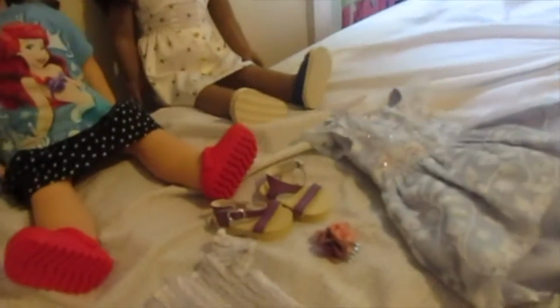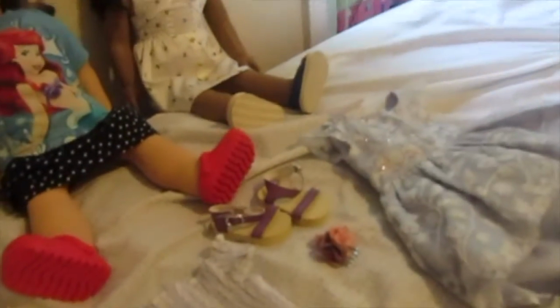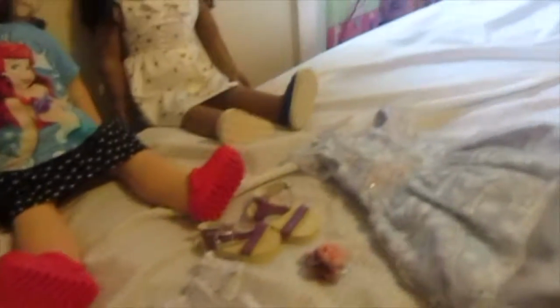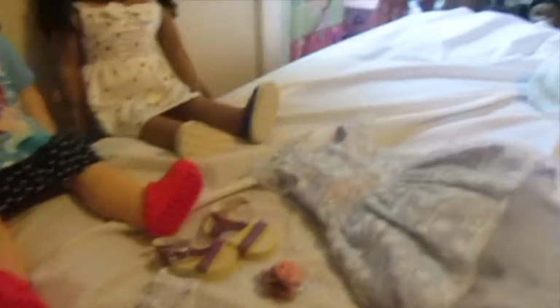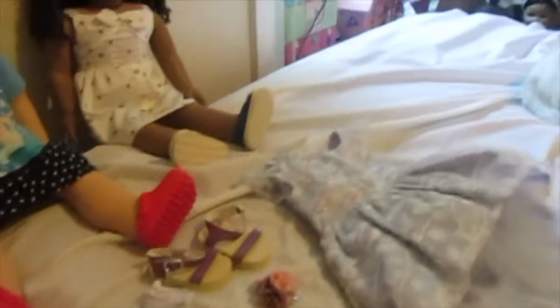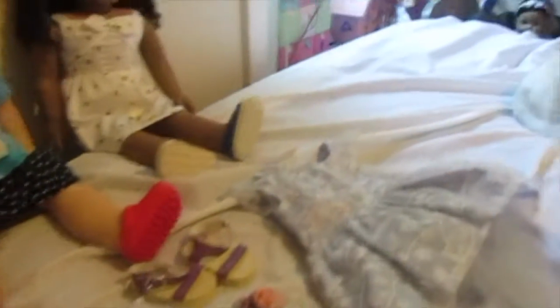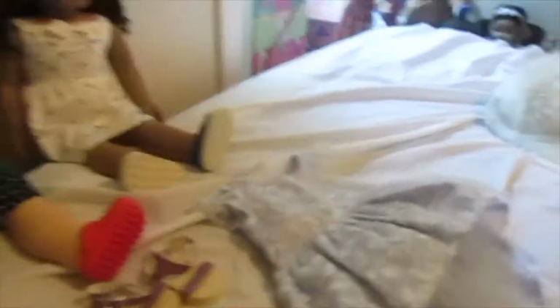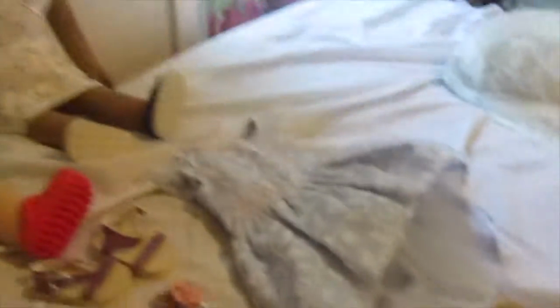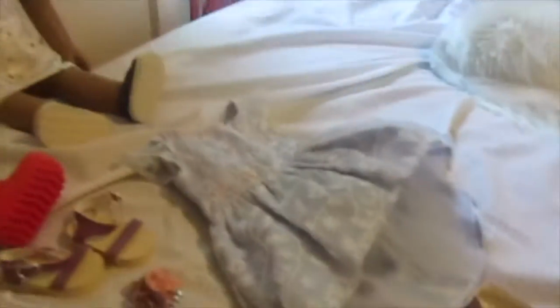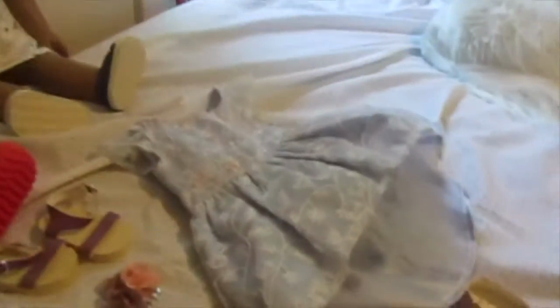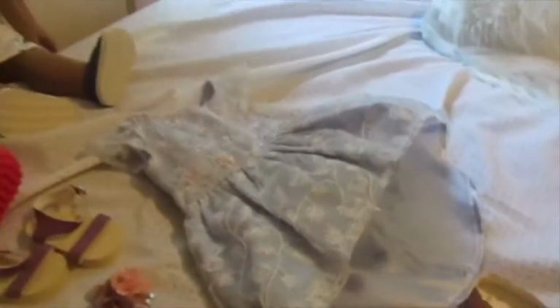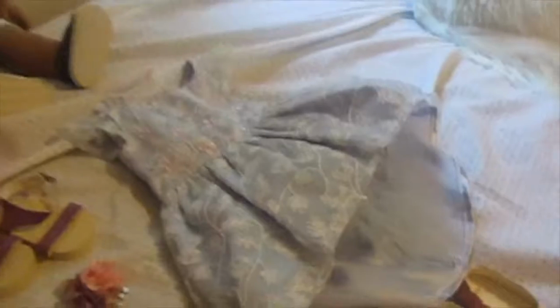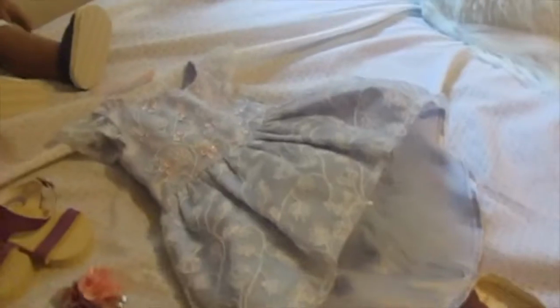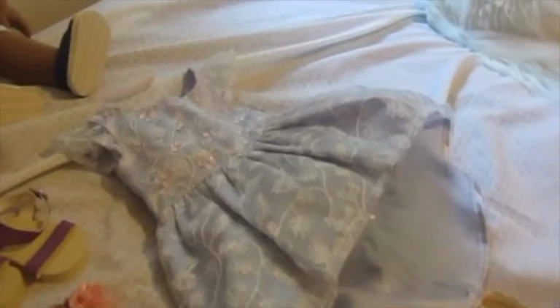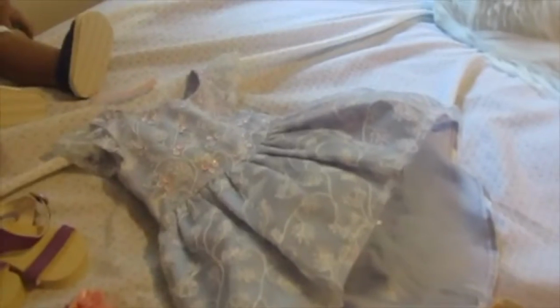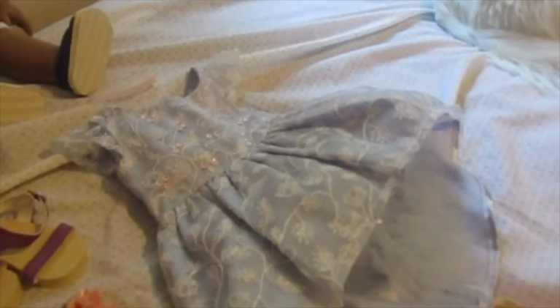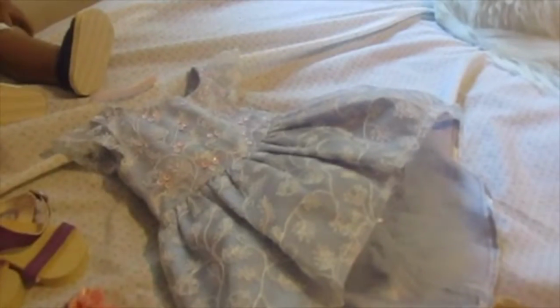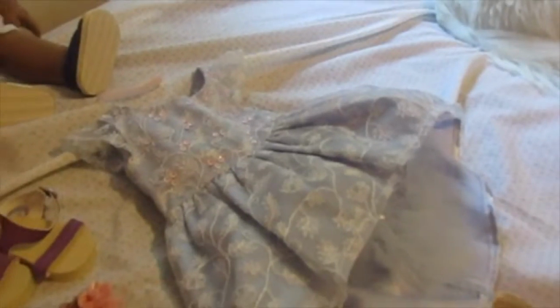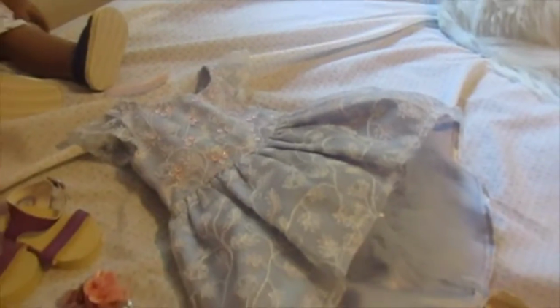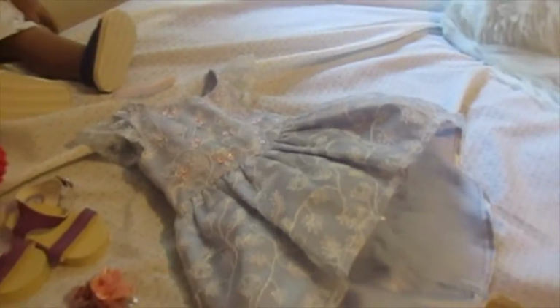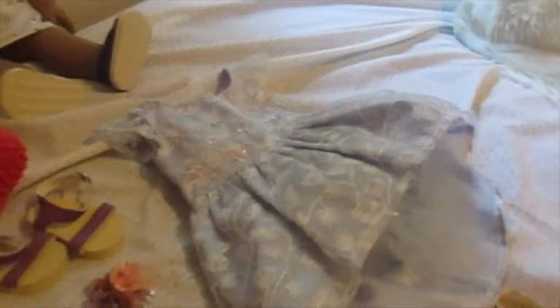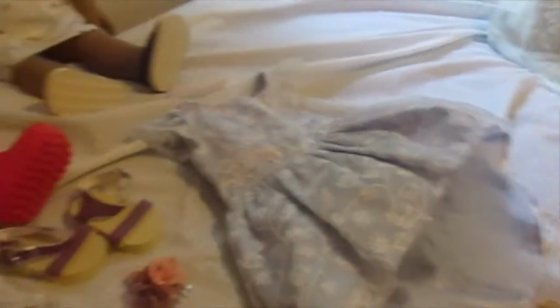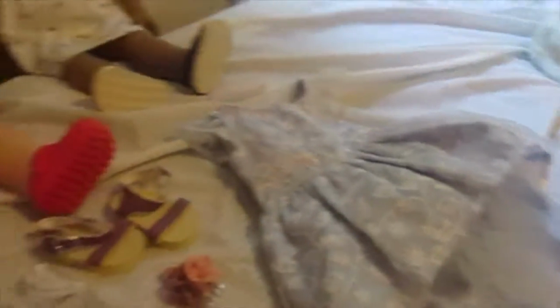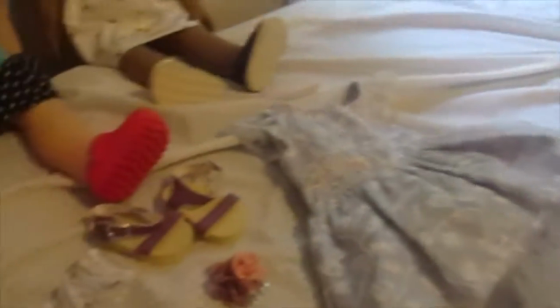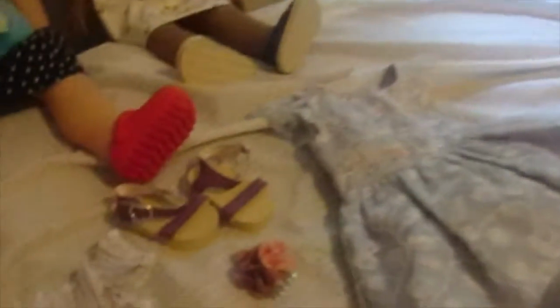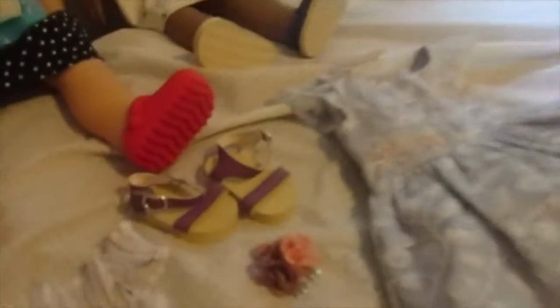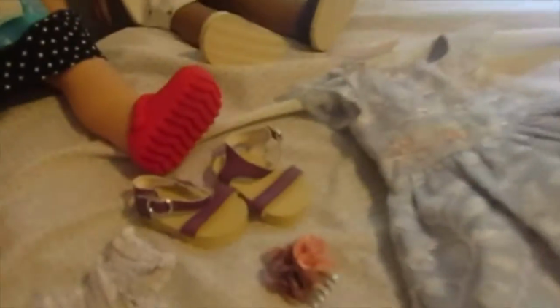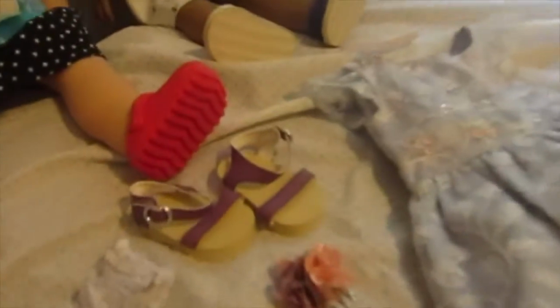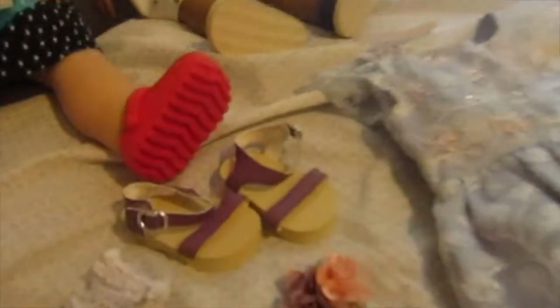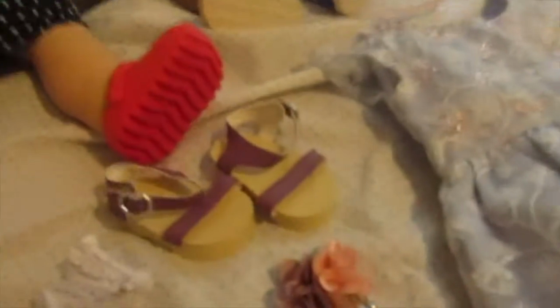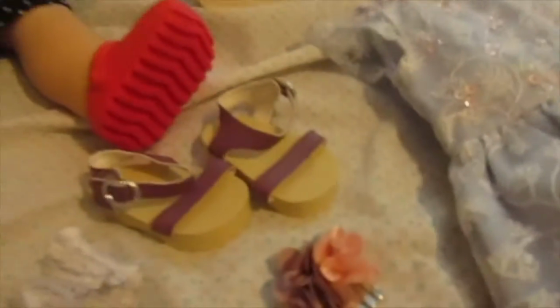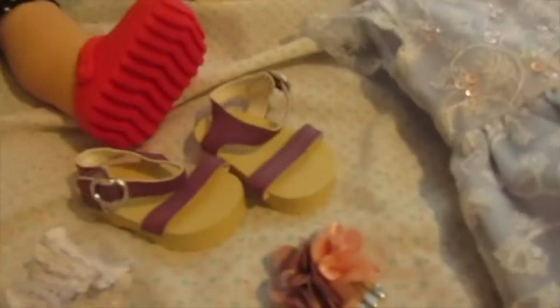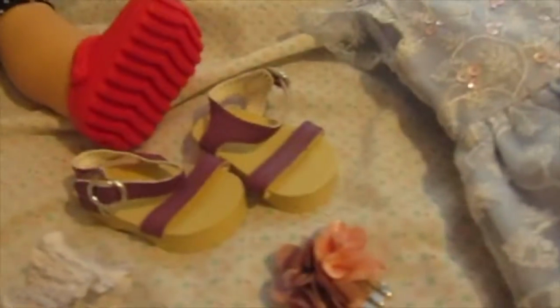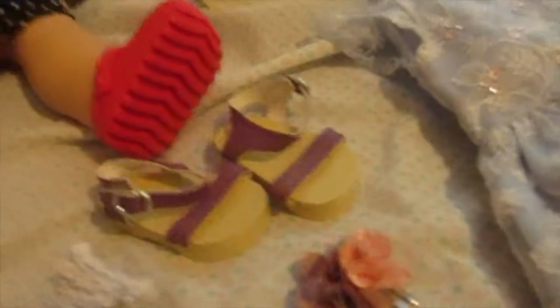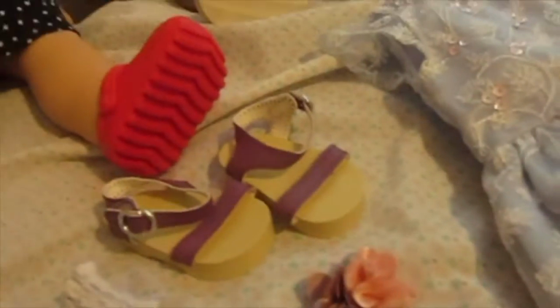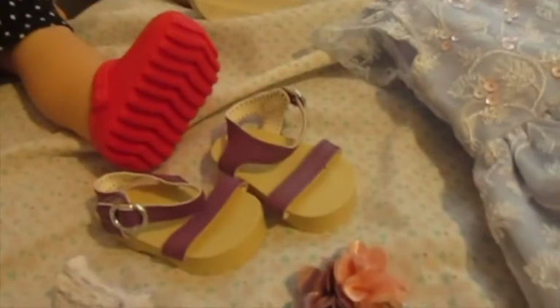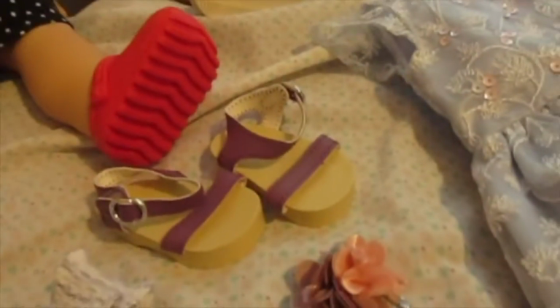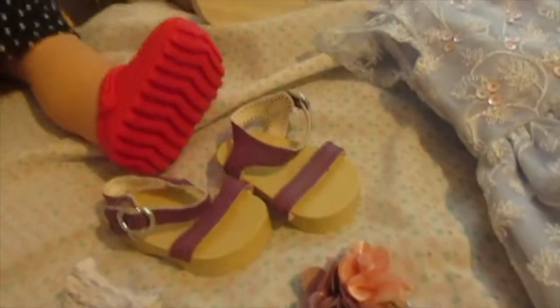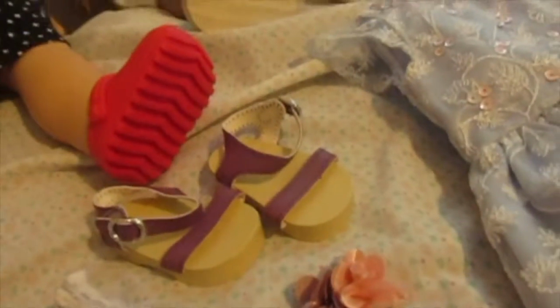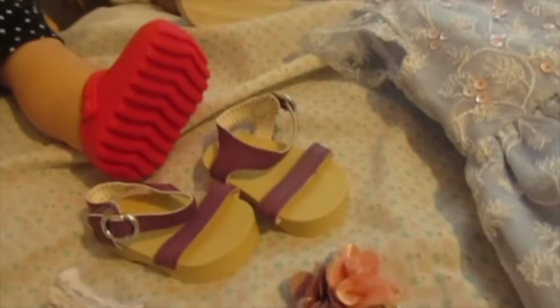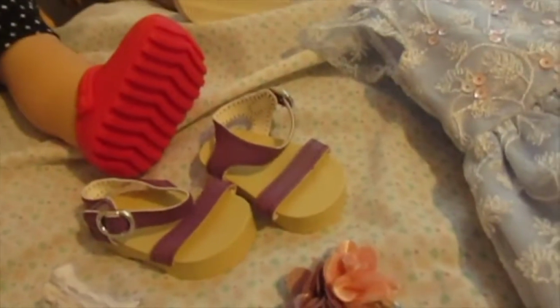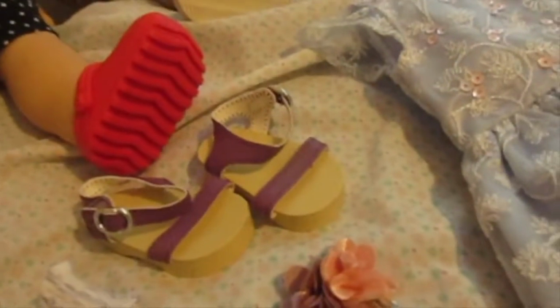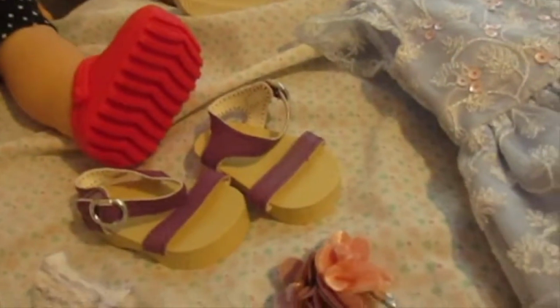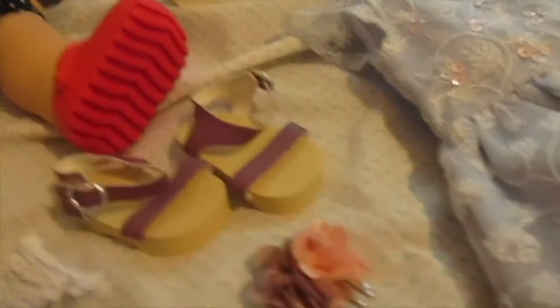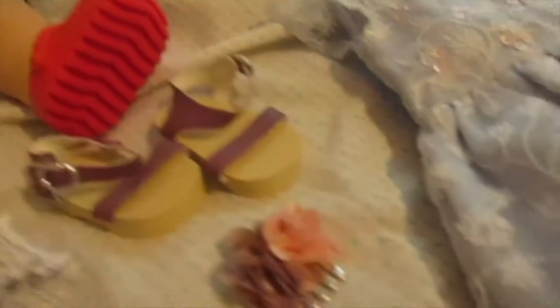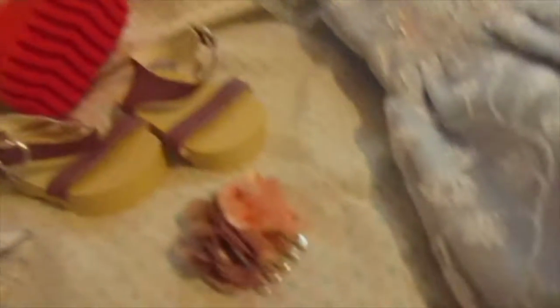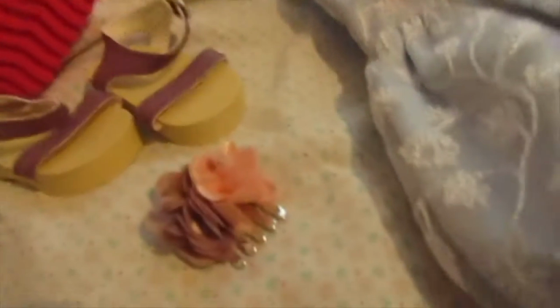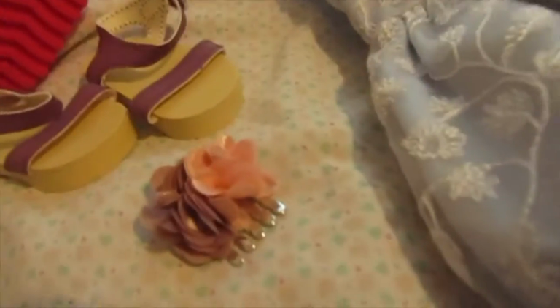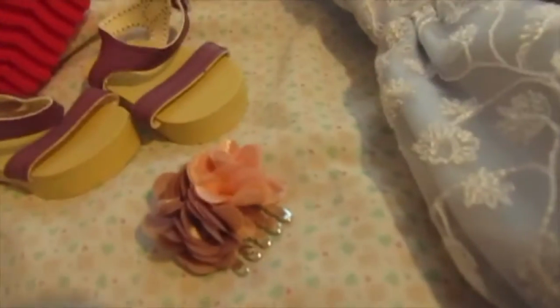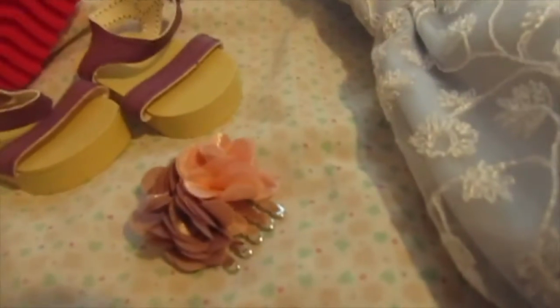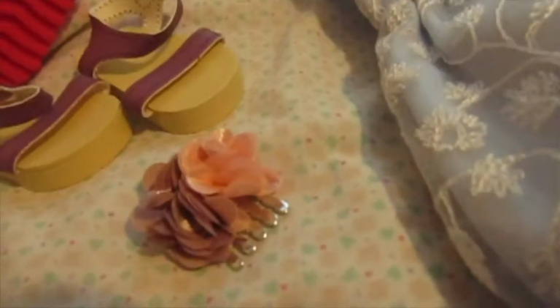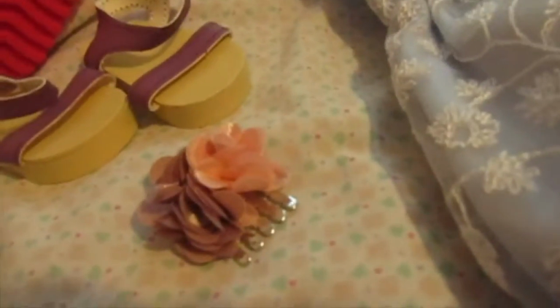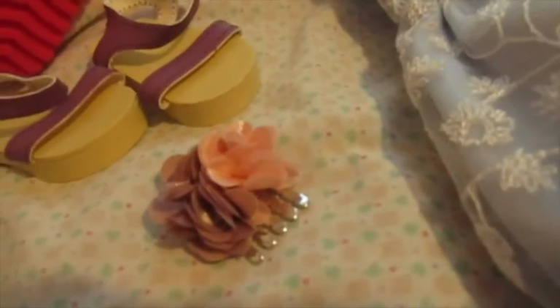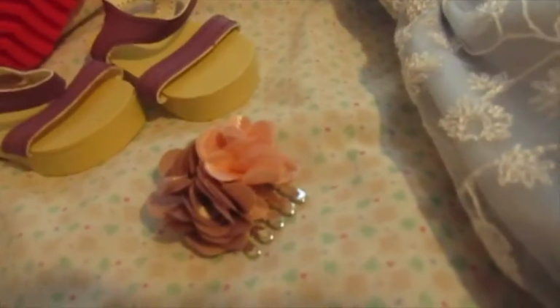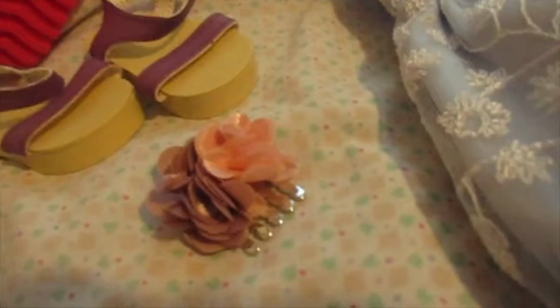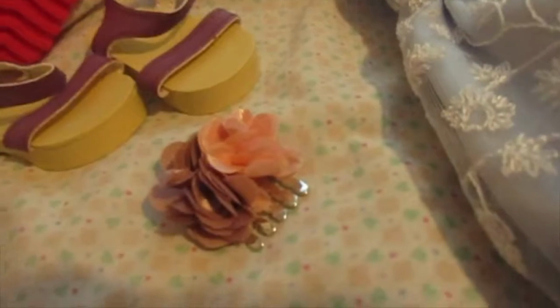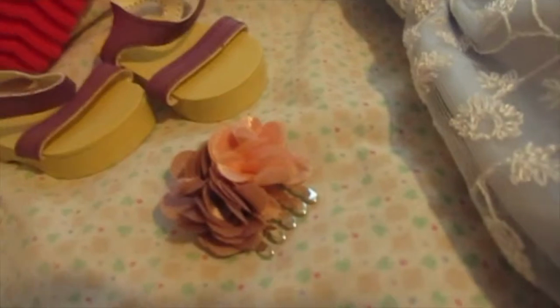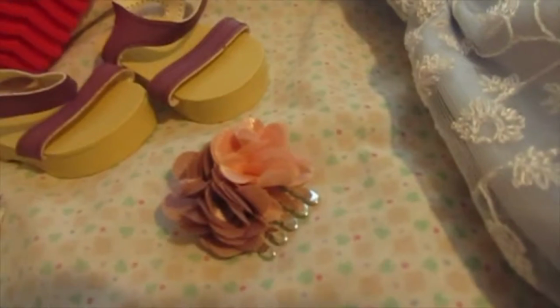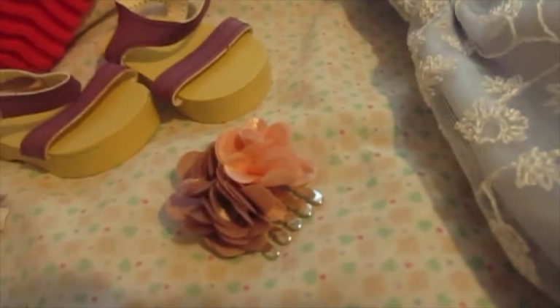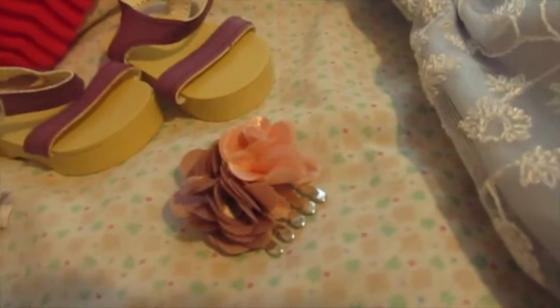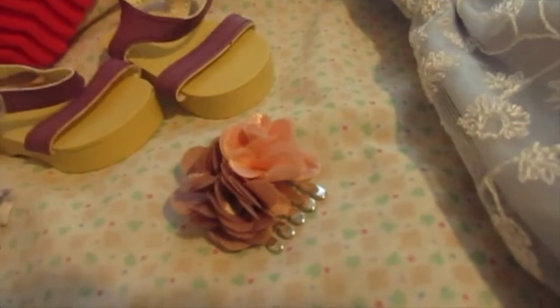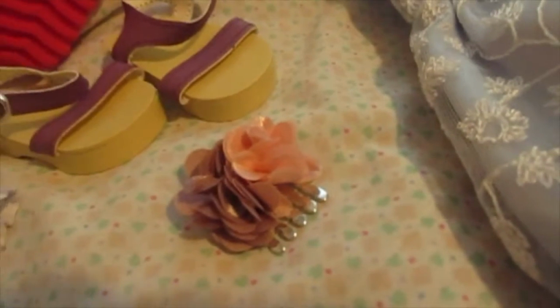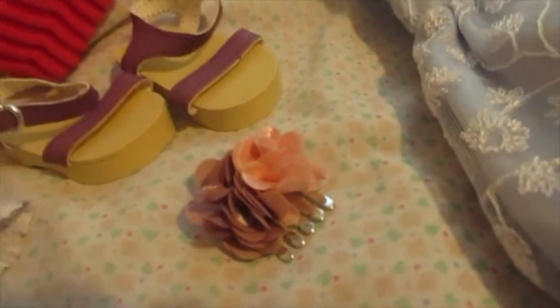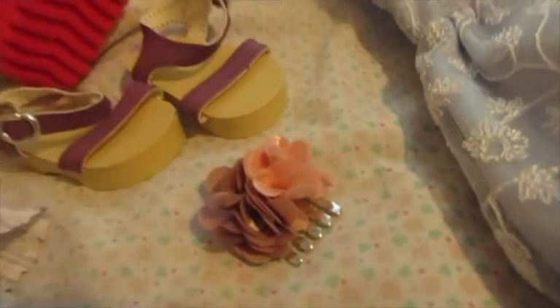It's her bridesmaid's dress. And these are her meet sandals, and this comes with the doll.